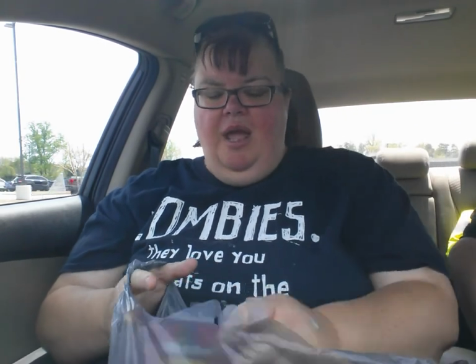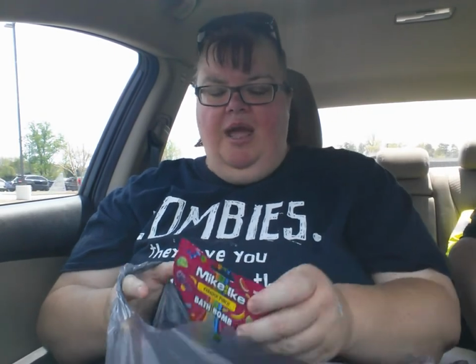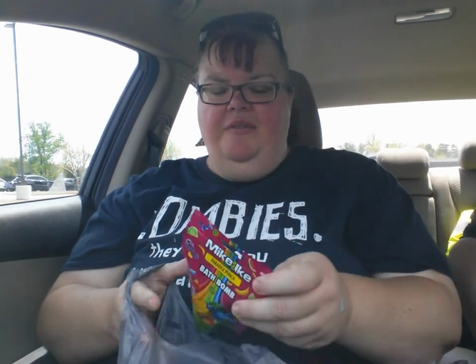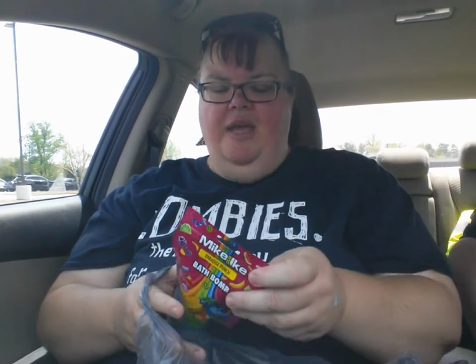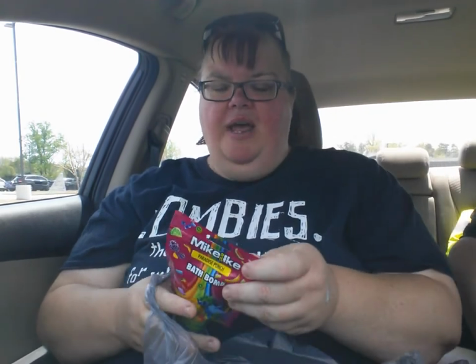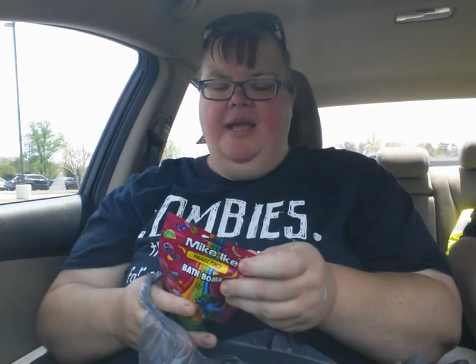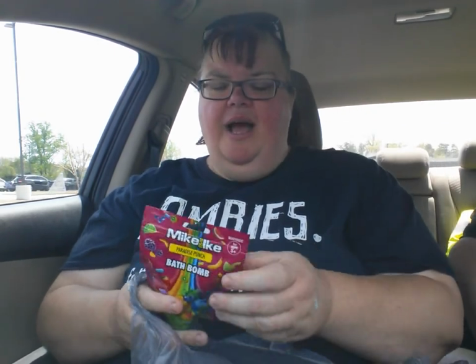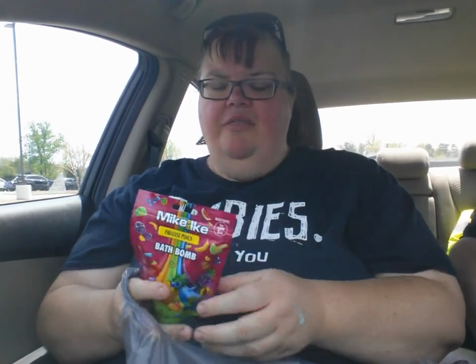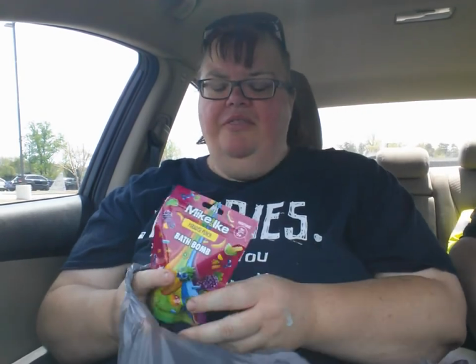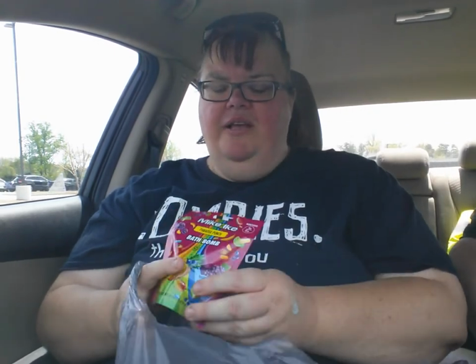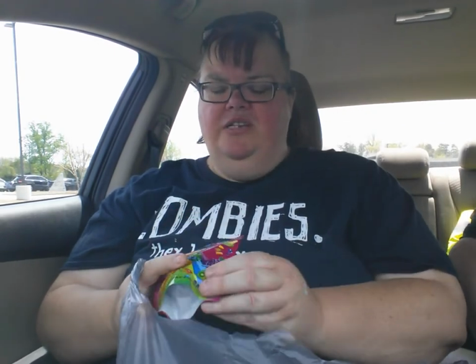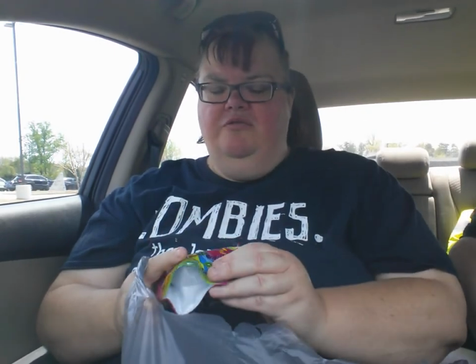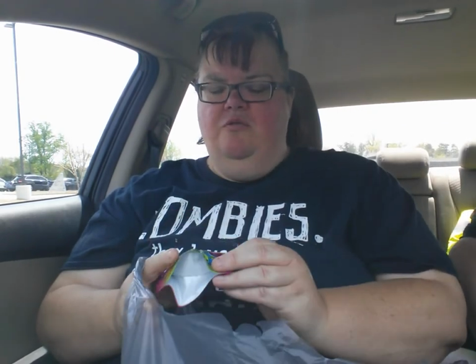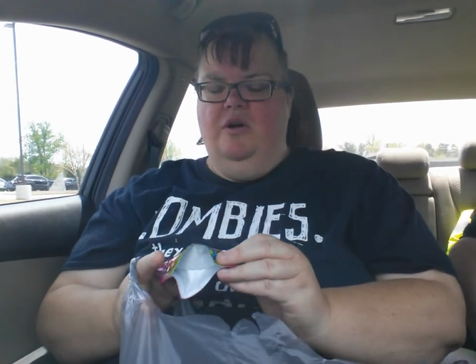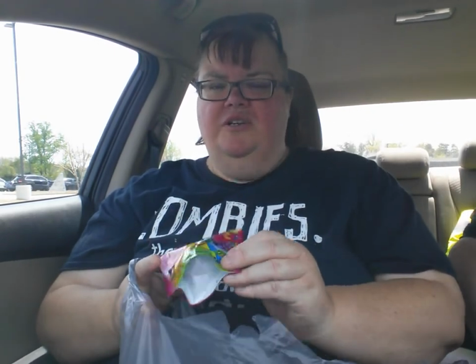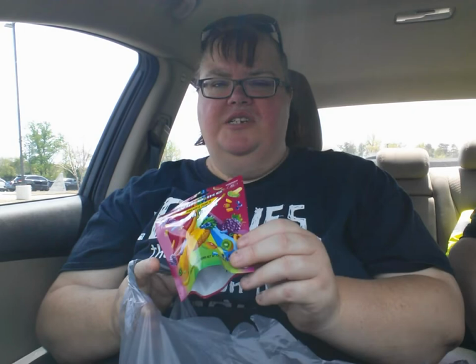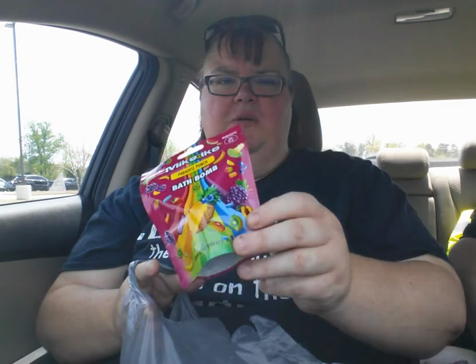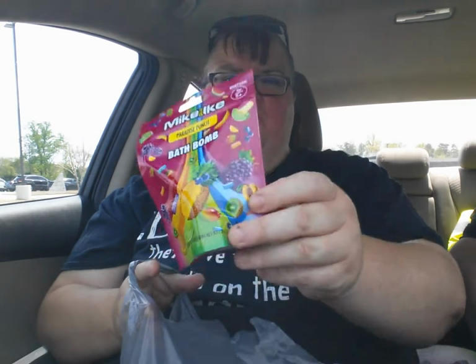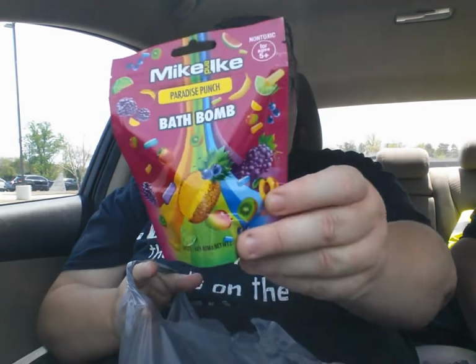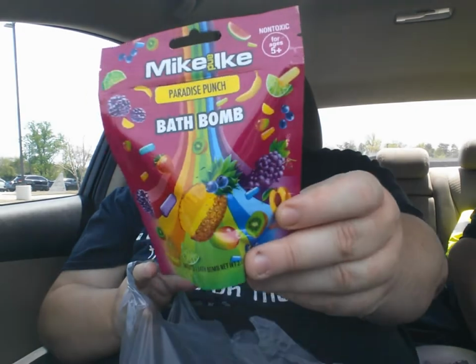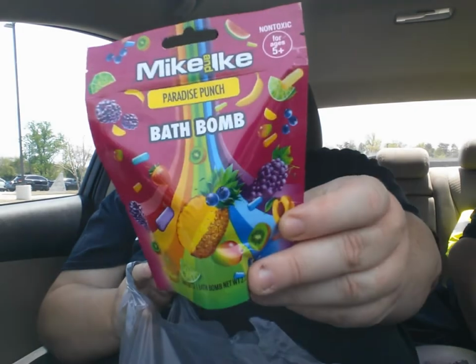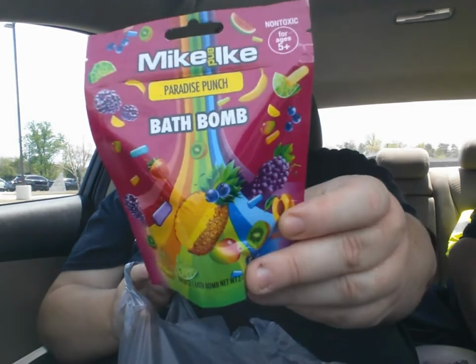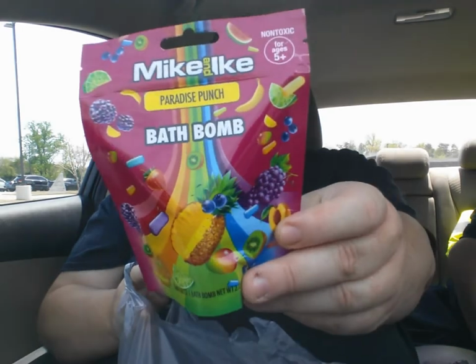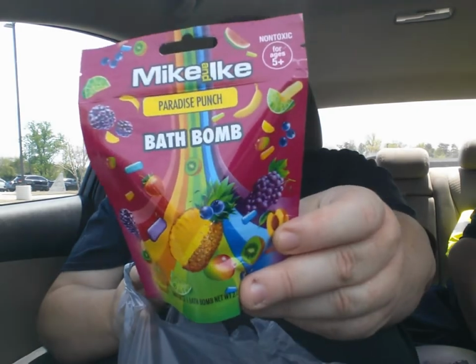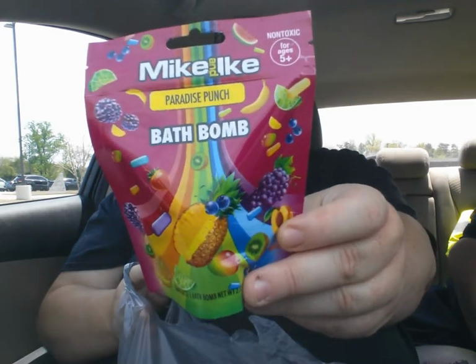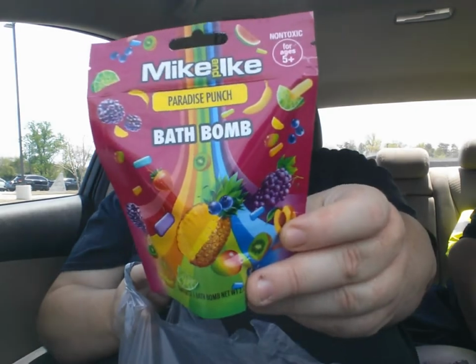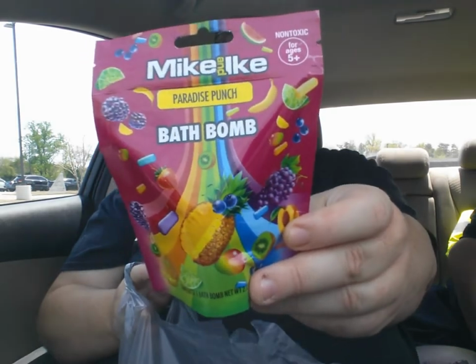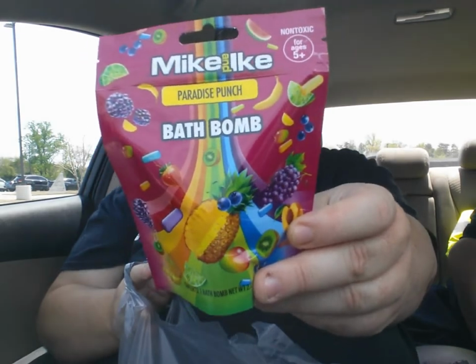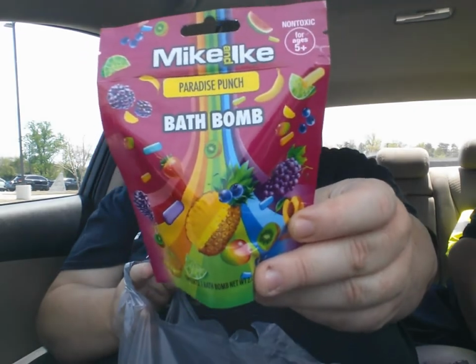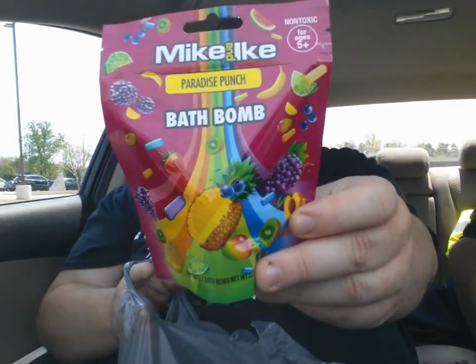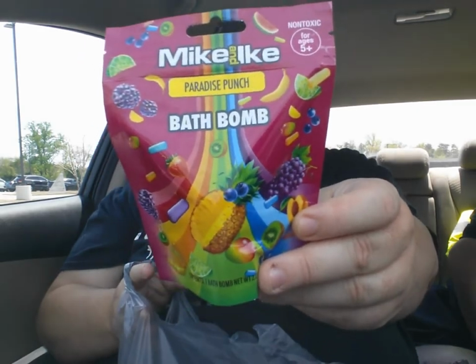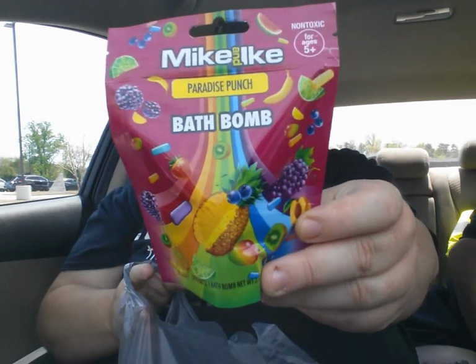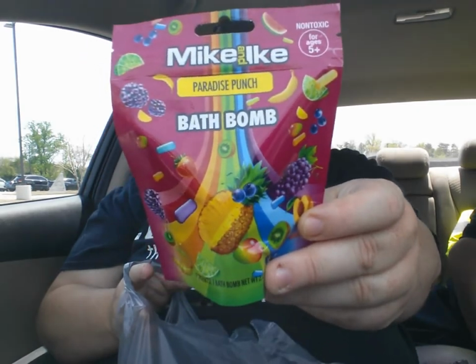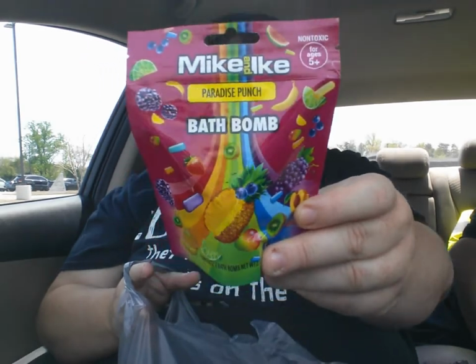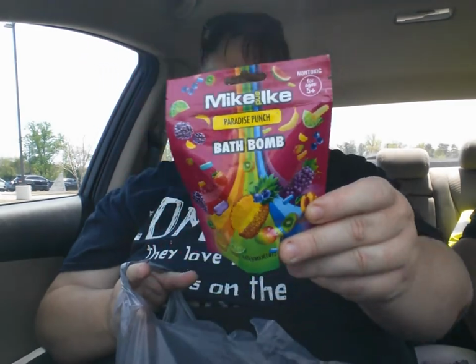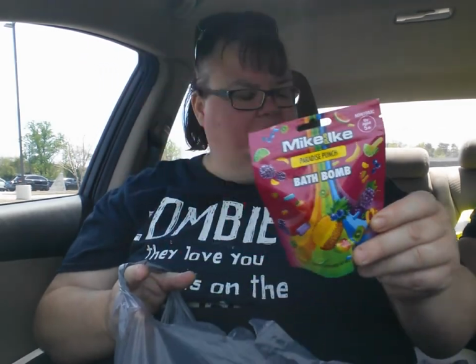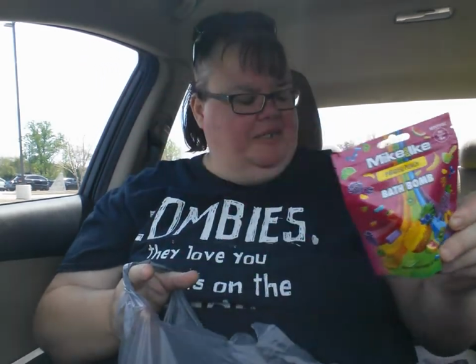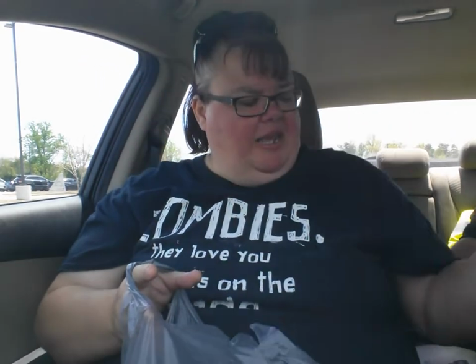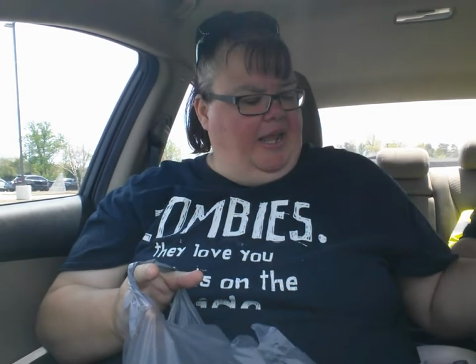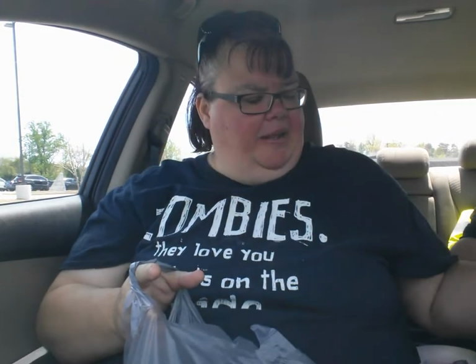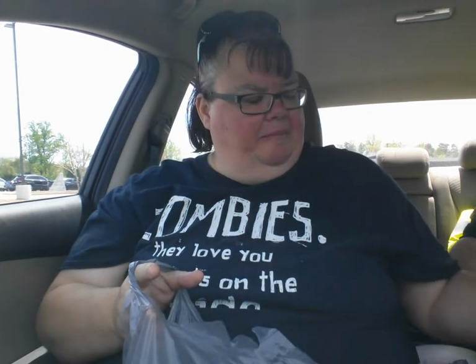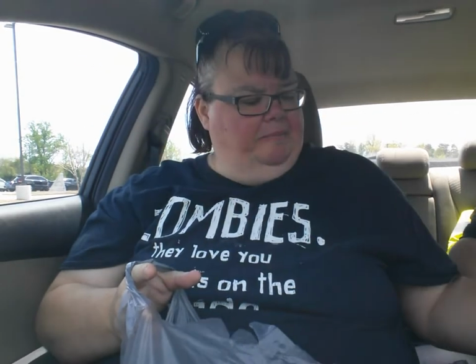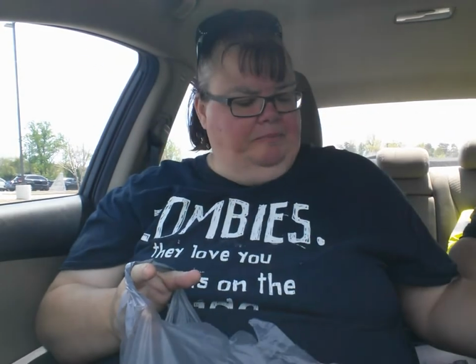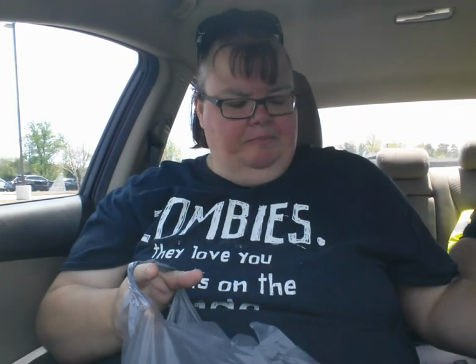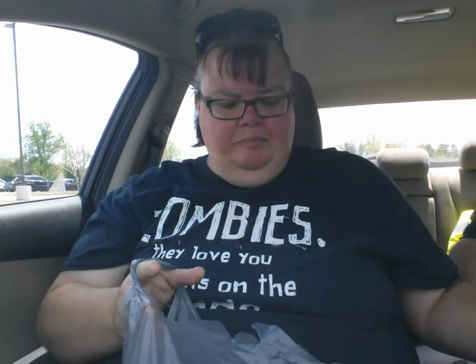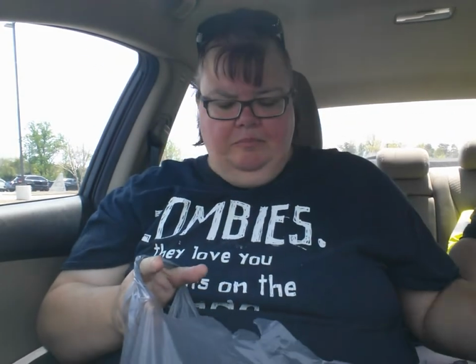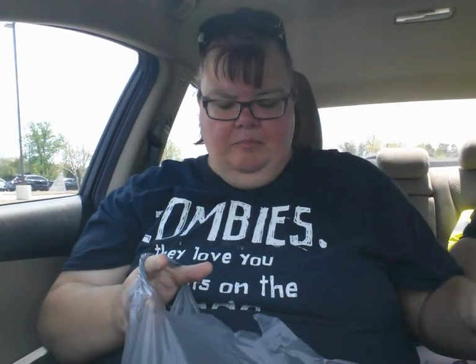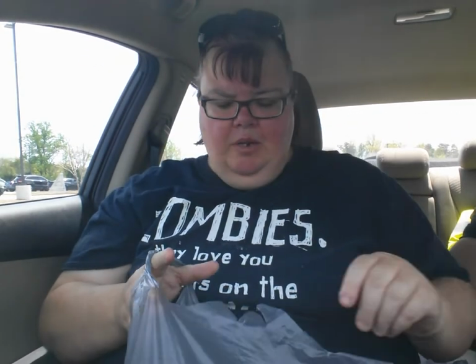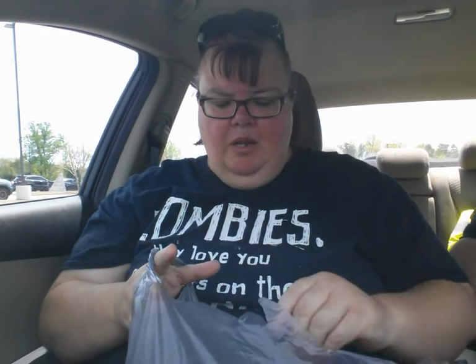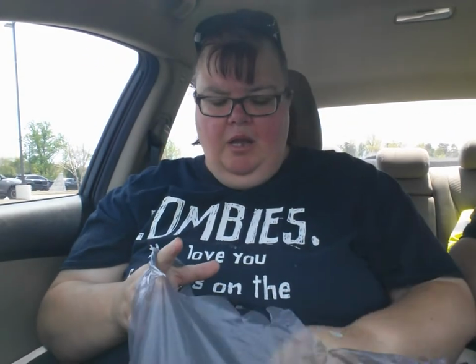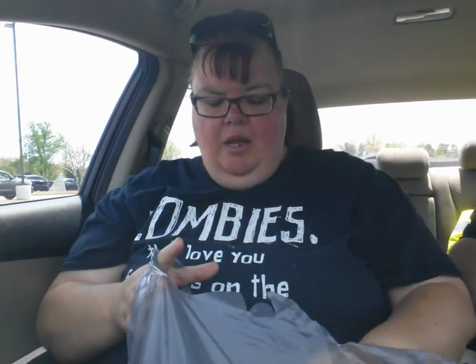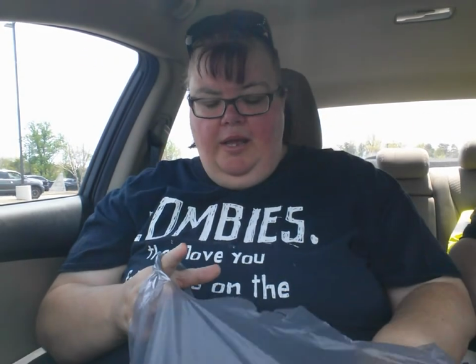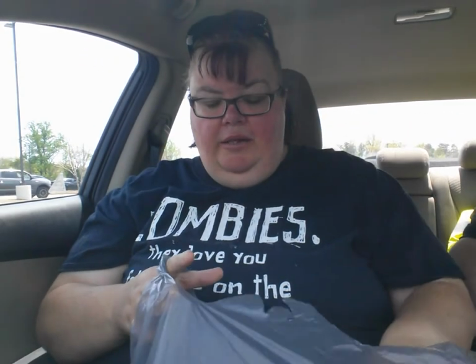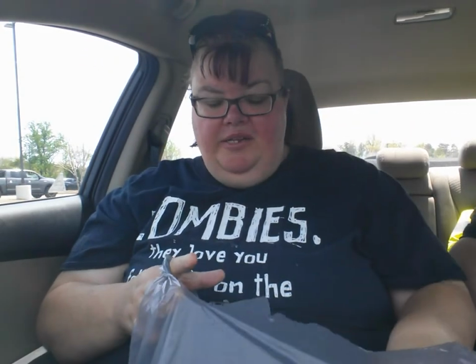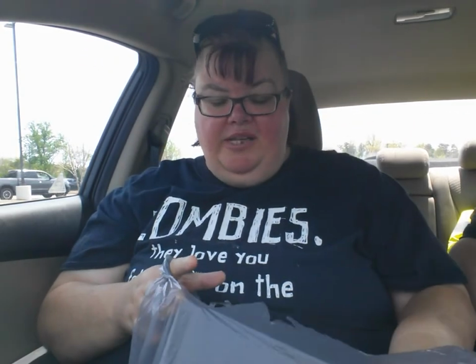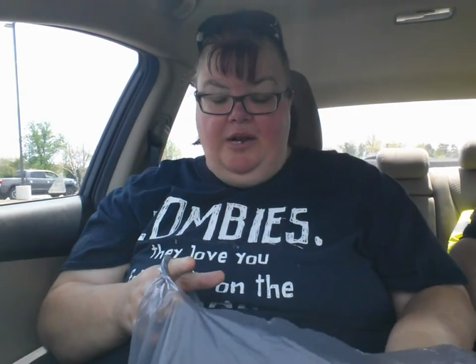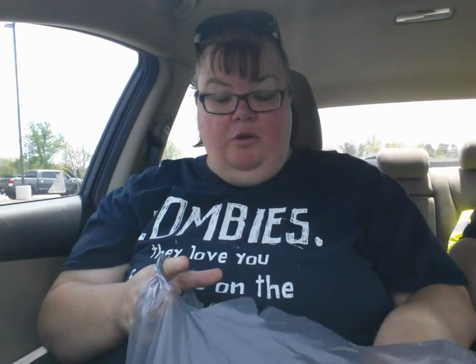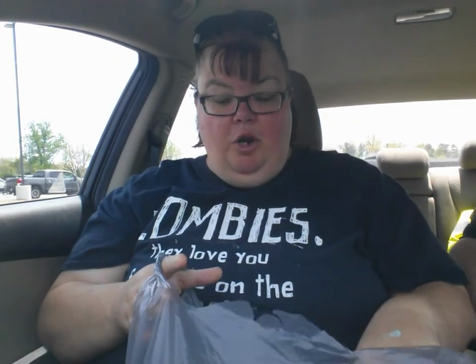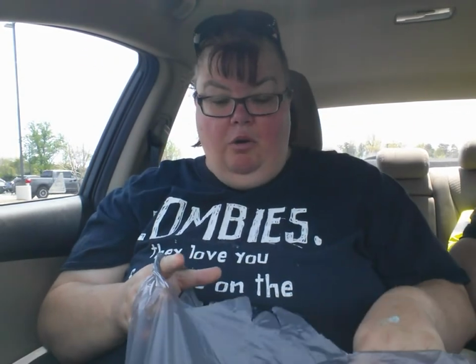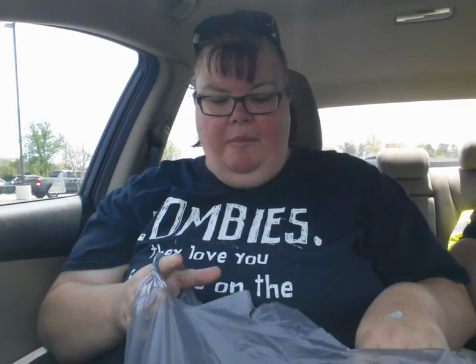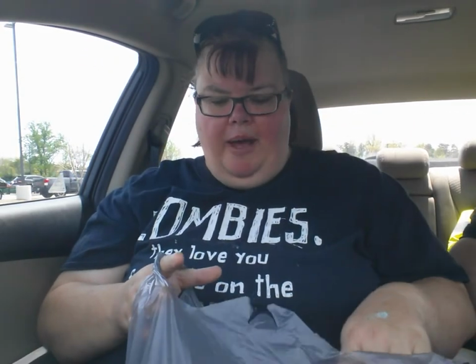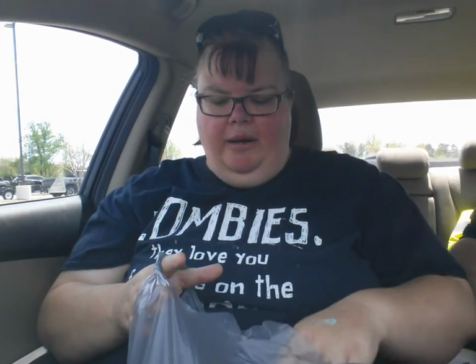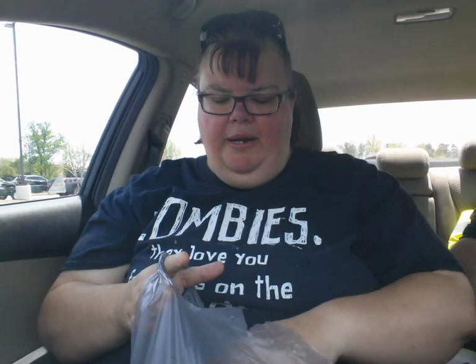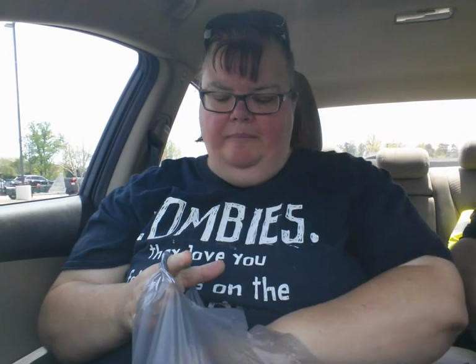And then I got this for someone. That's all I'm going to say — at least they don't know about it.